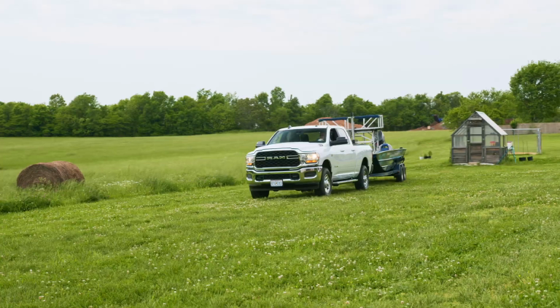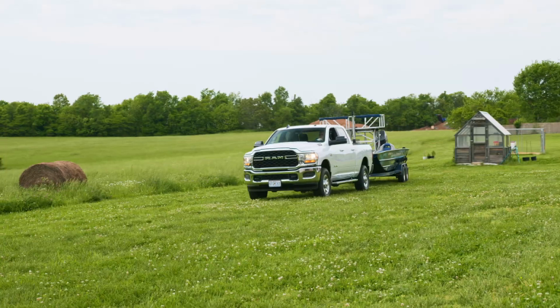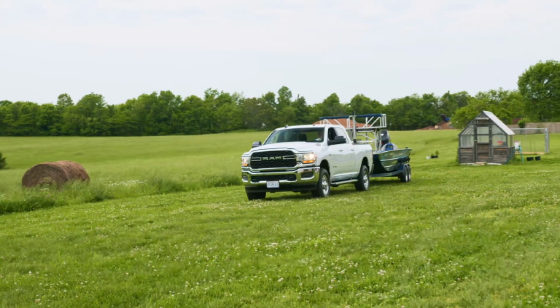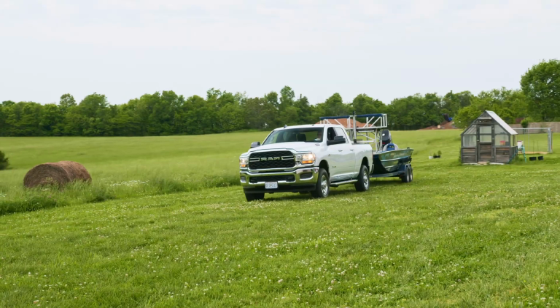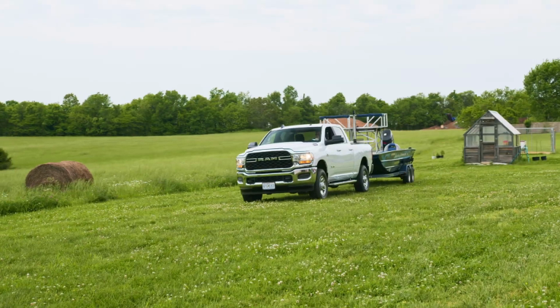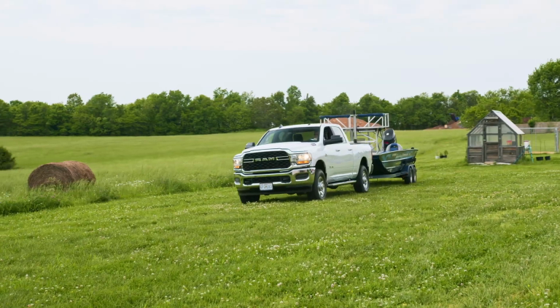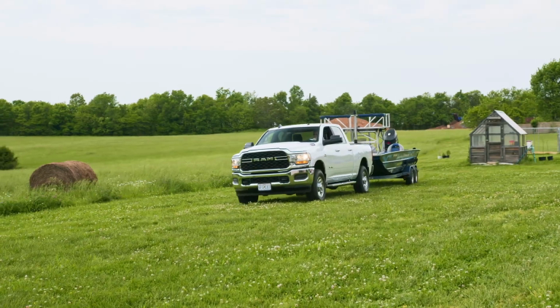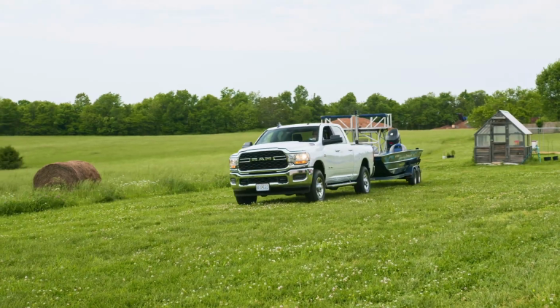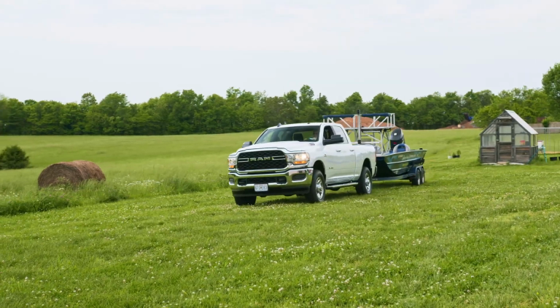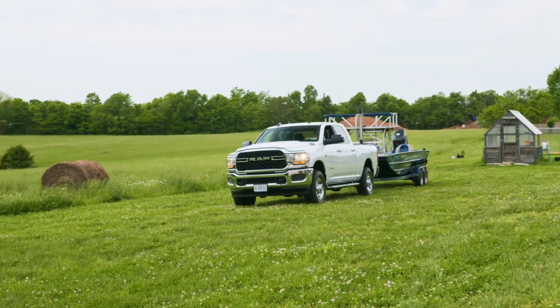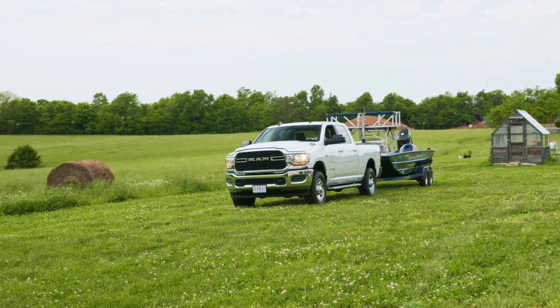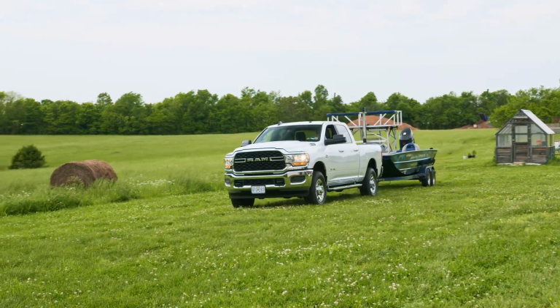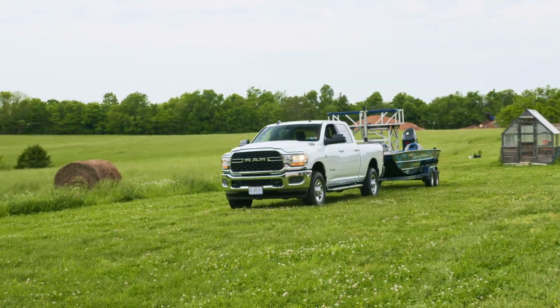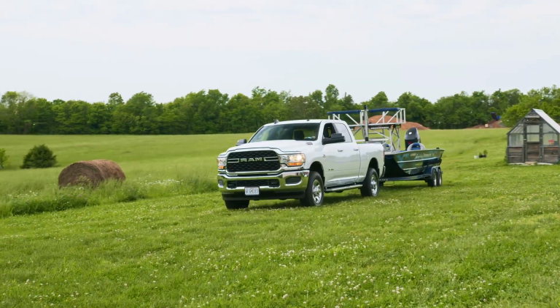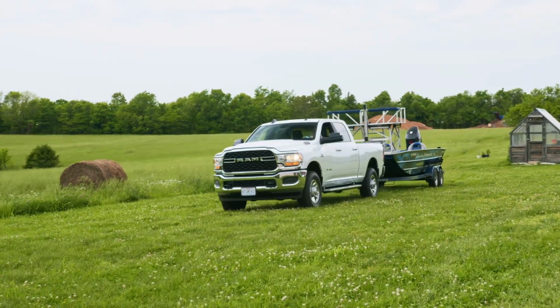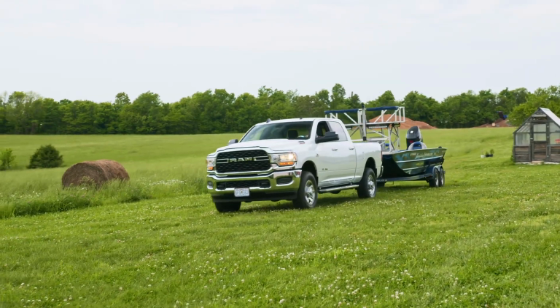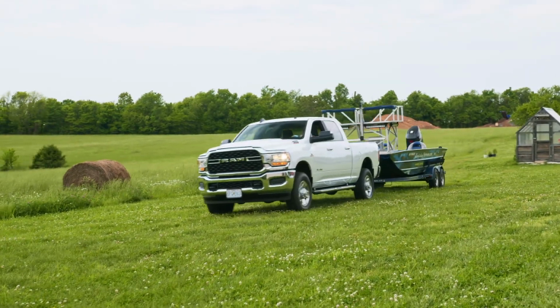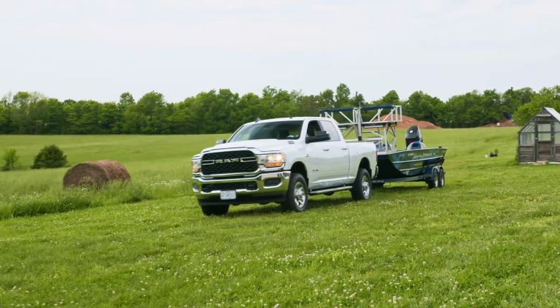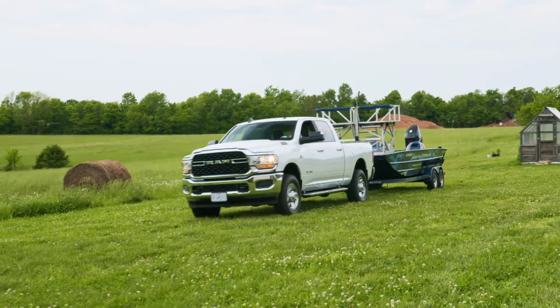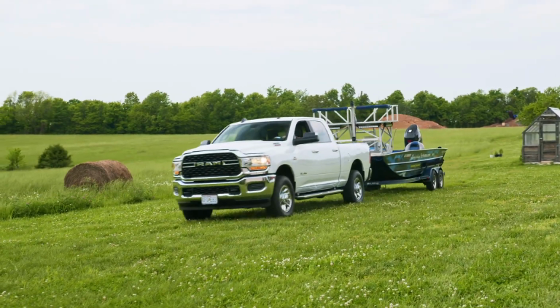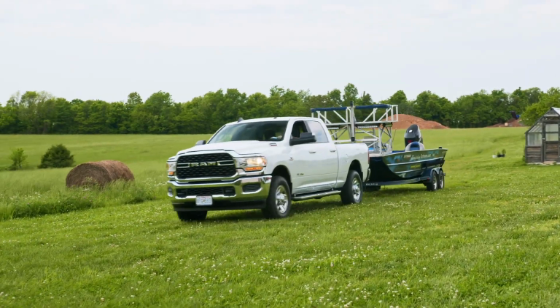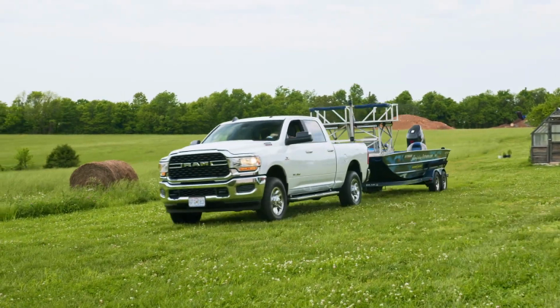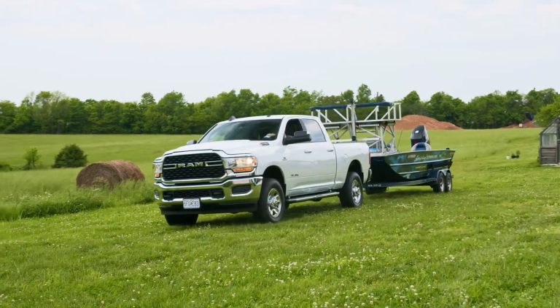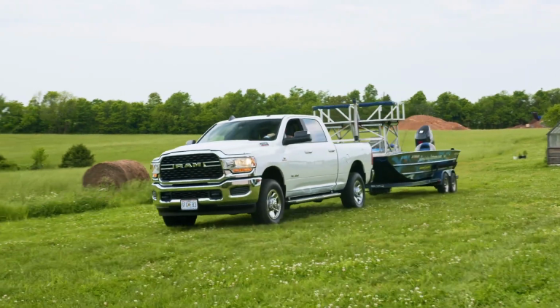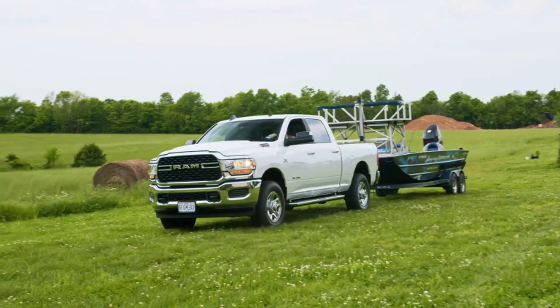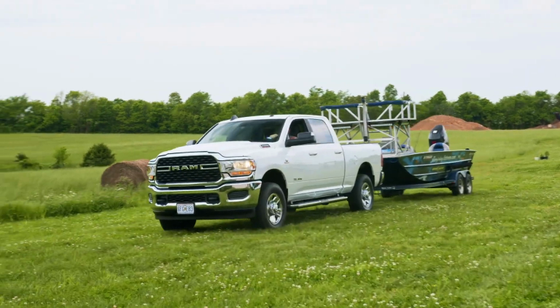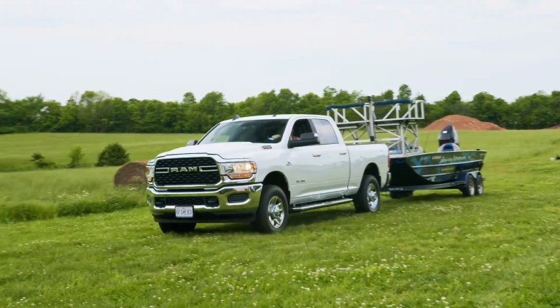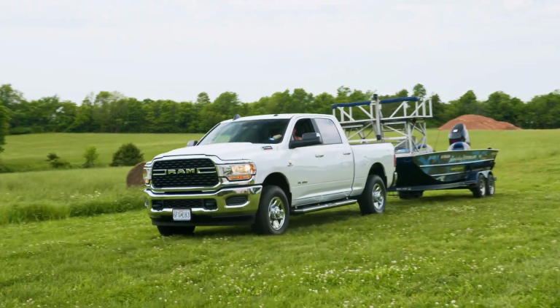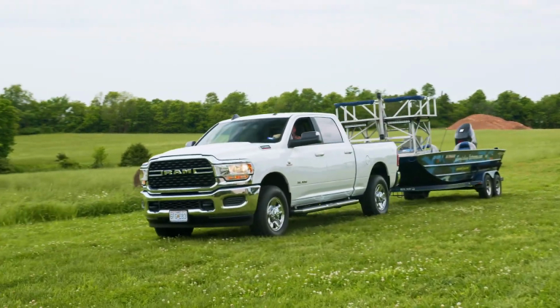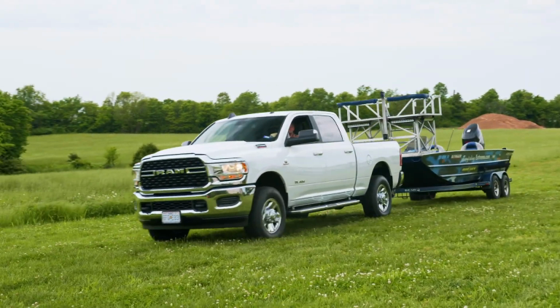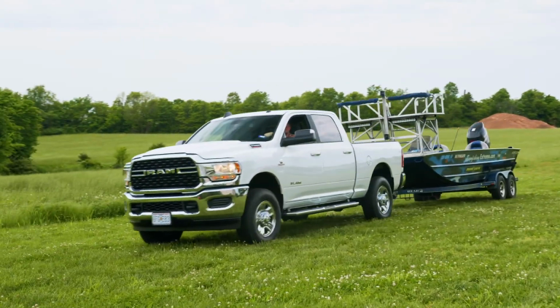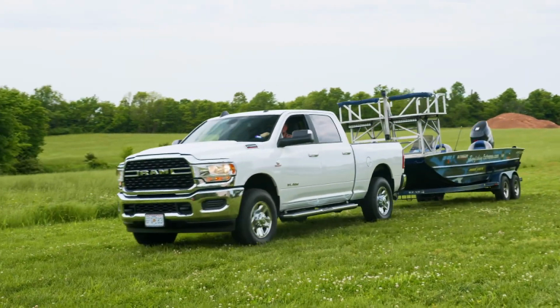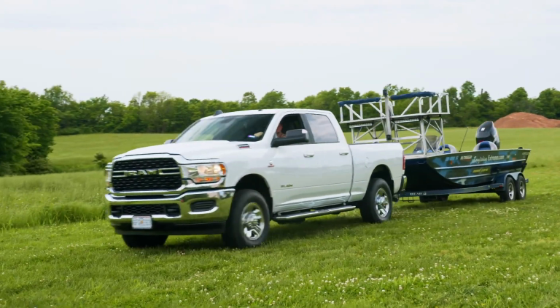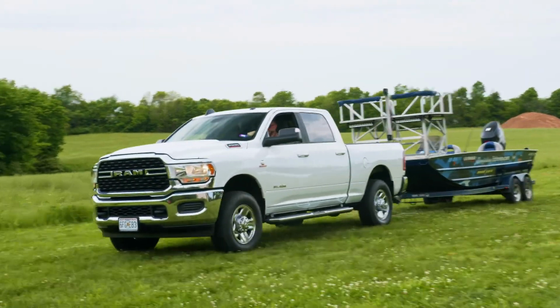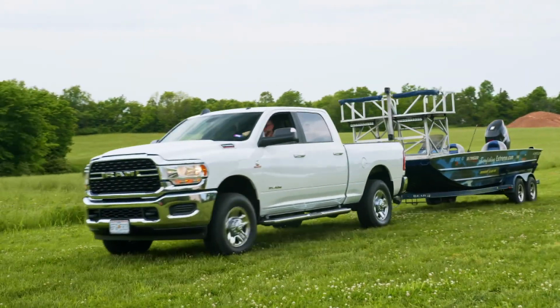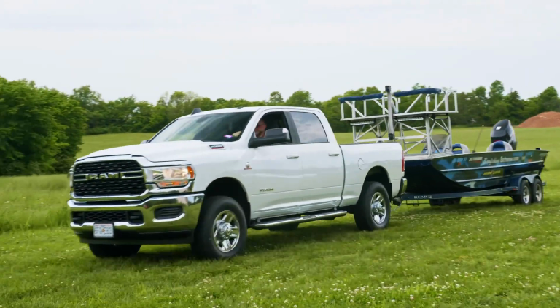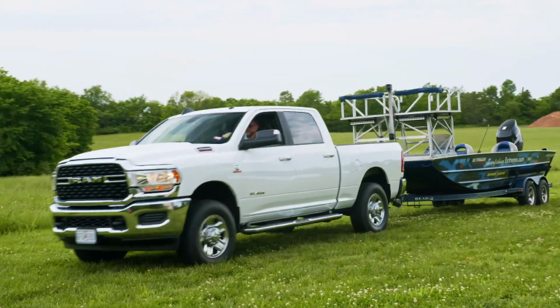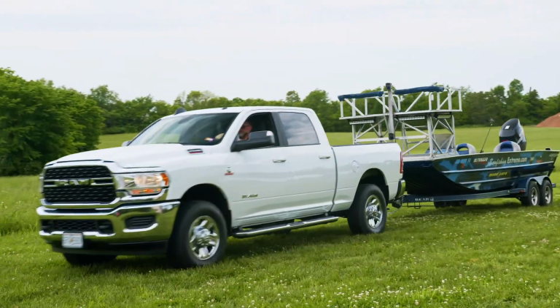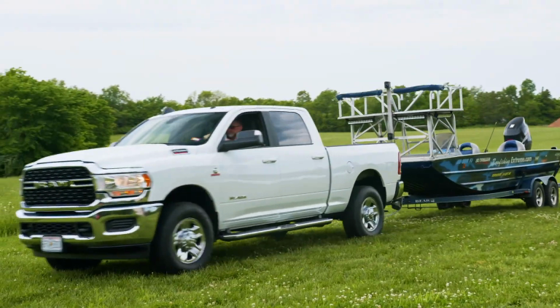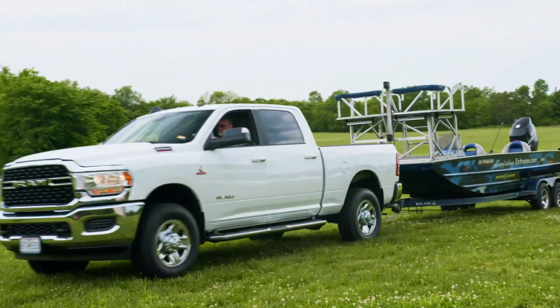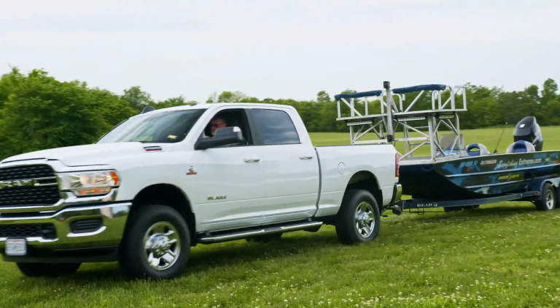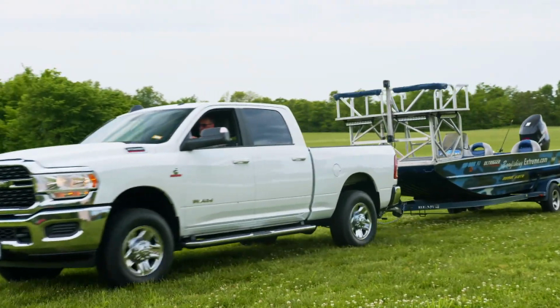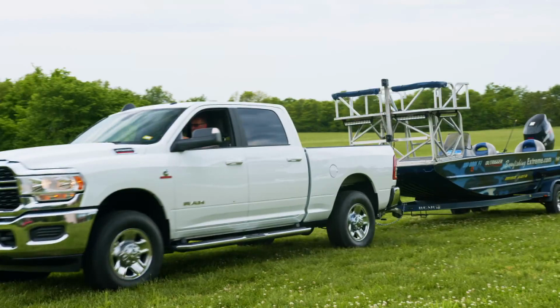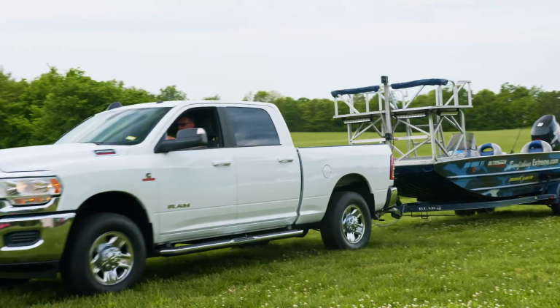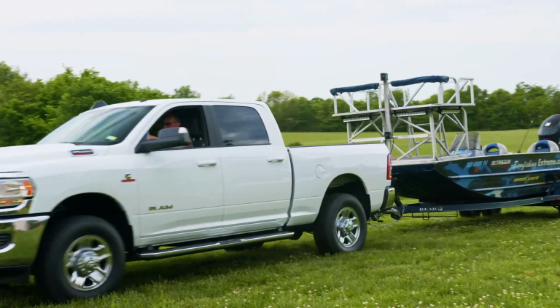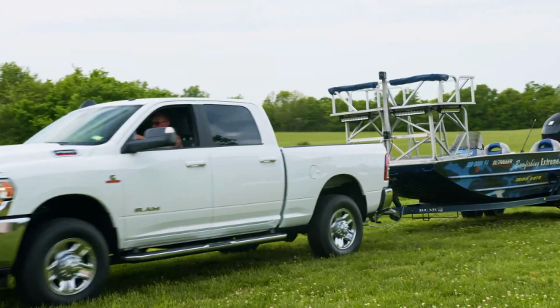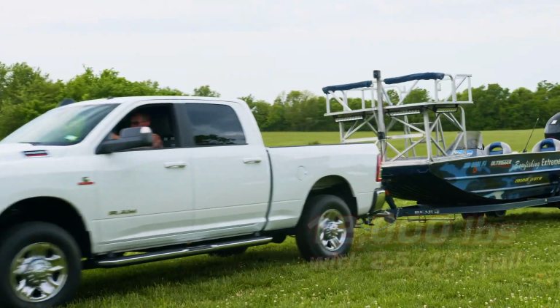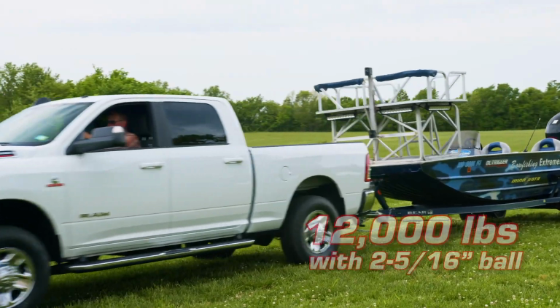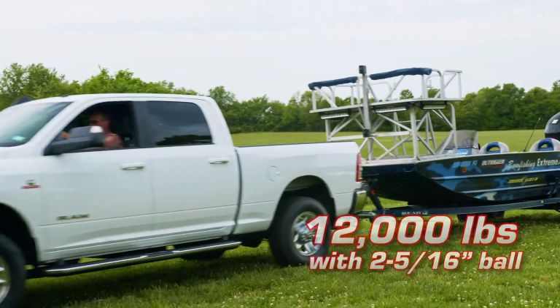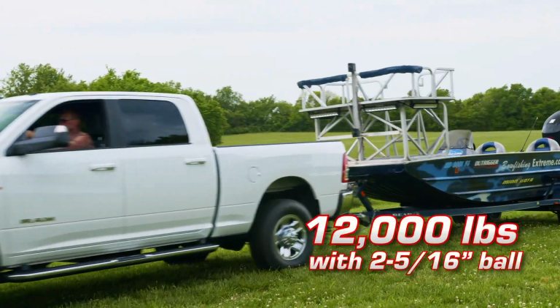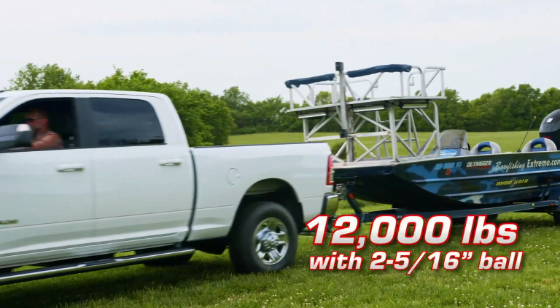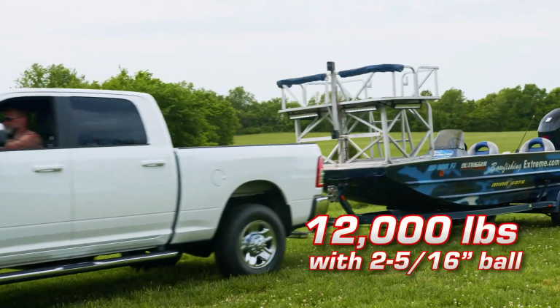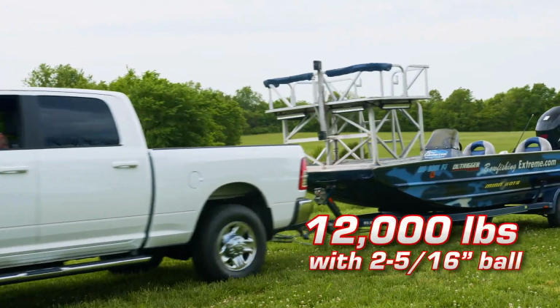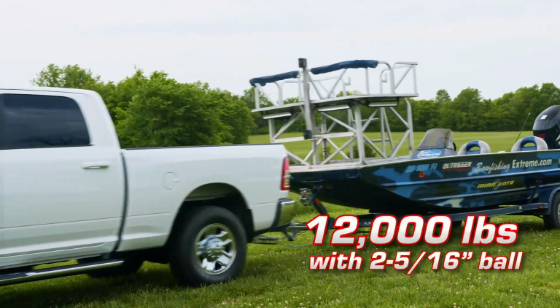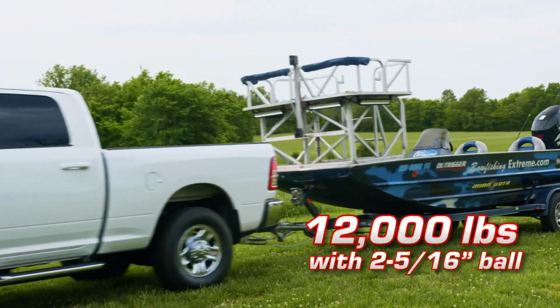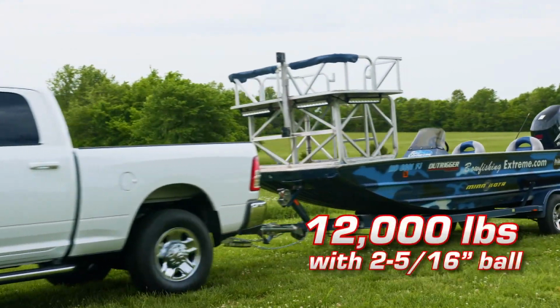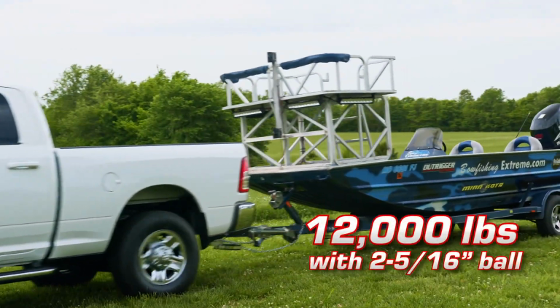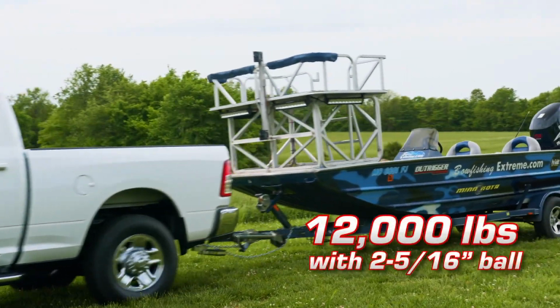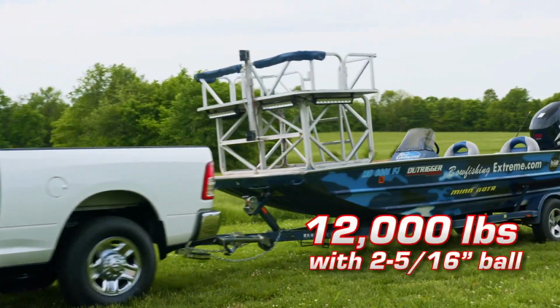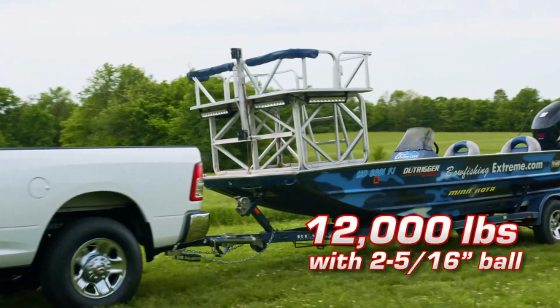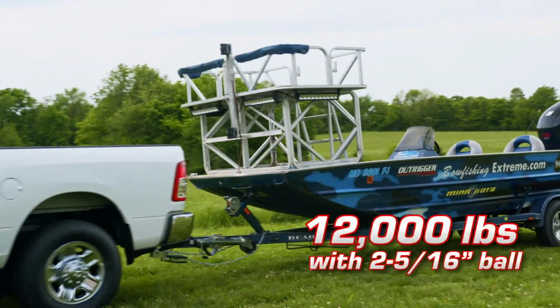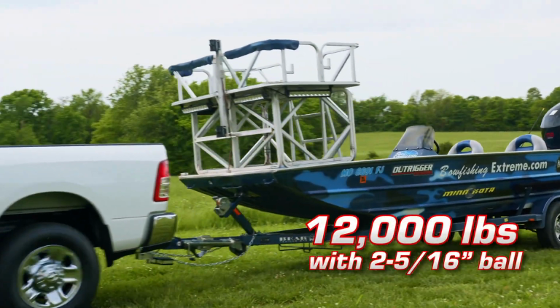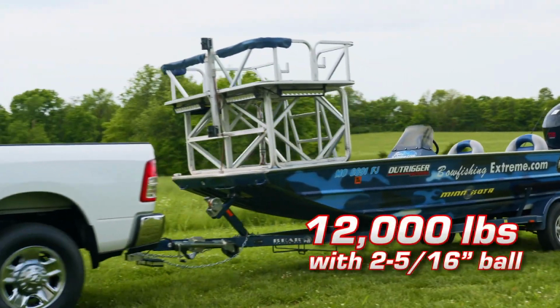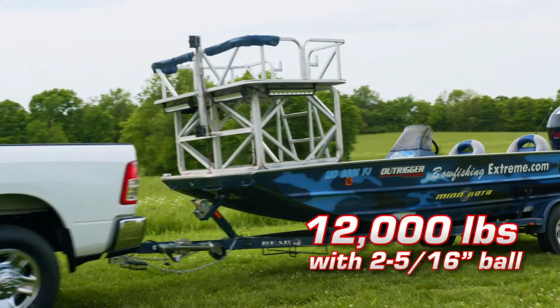Not only is it versatile, it's strong too, holding the highest towing capacity on the market at 12,000 pounds.